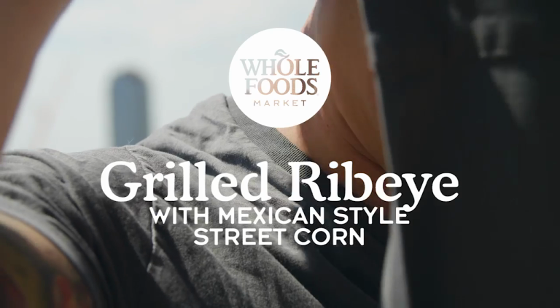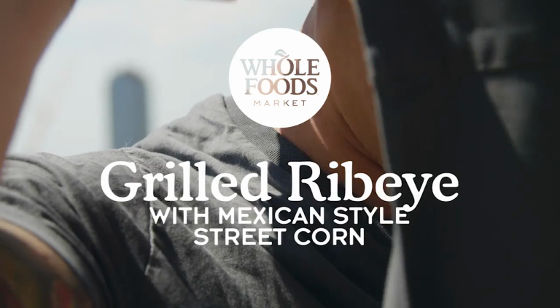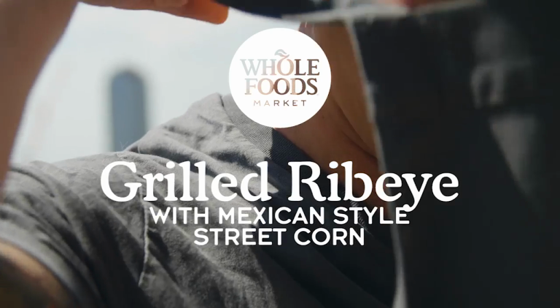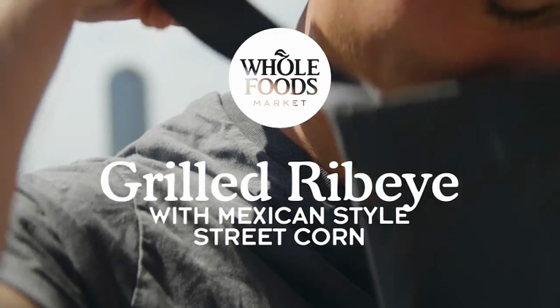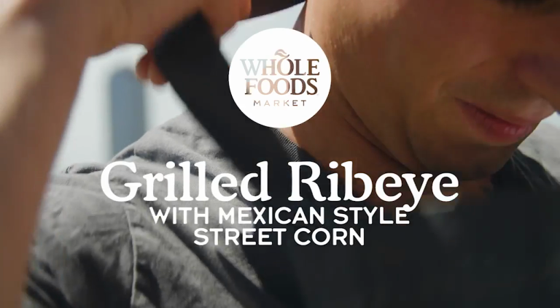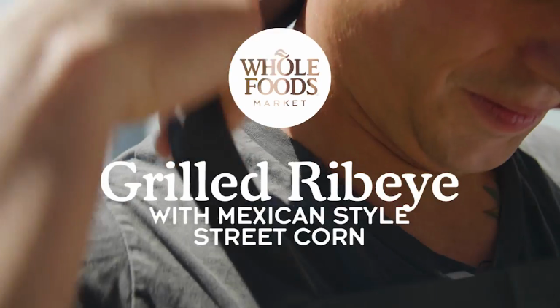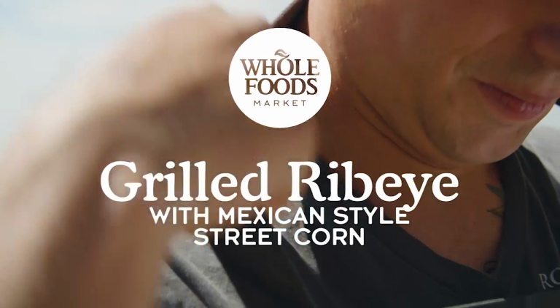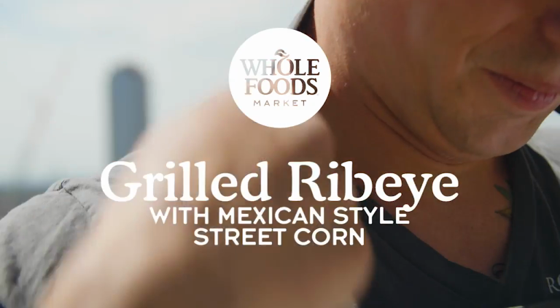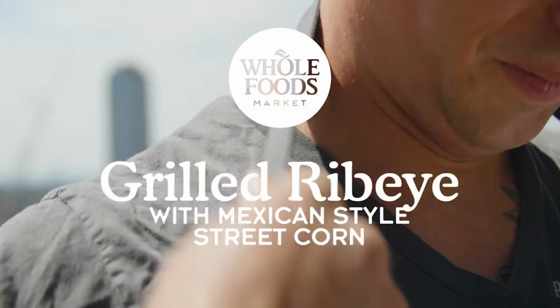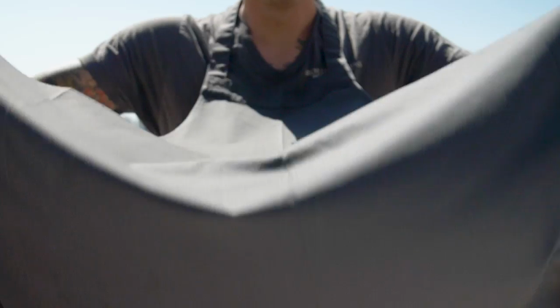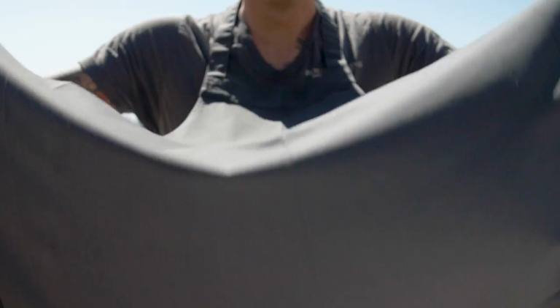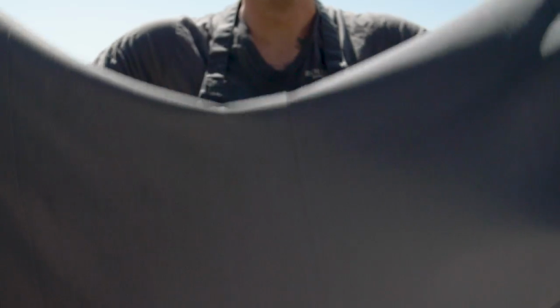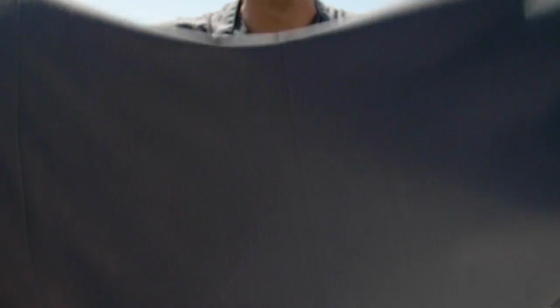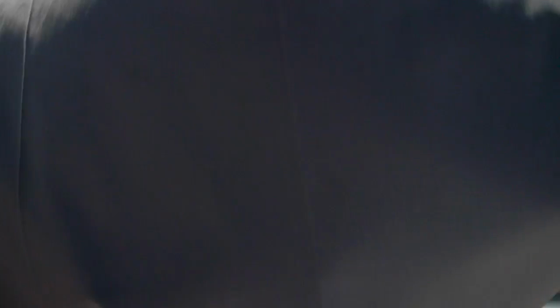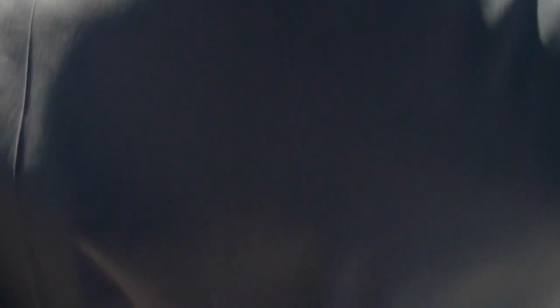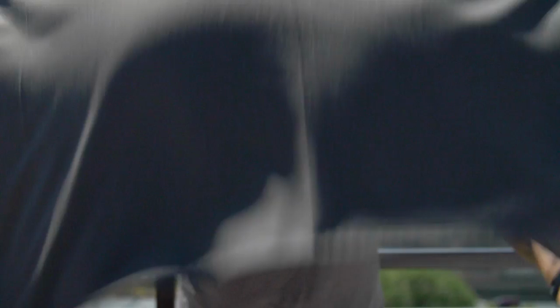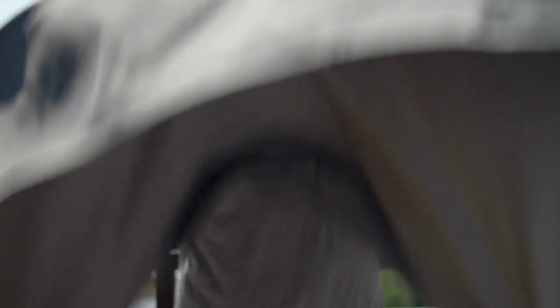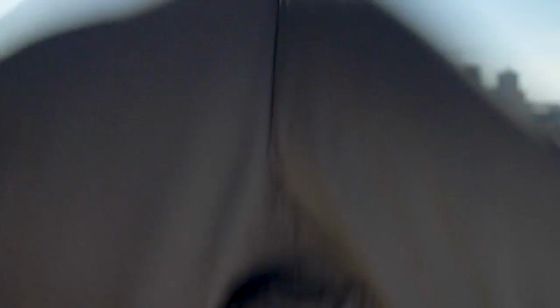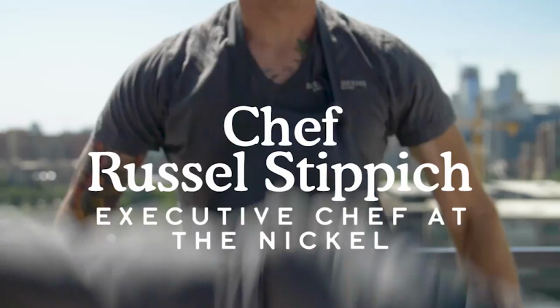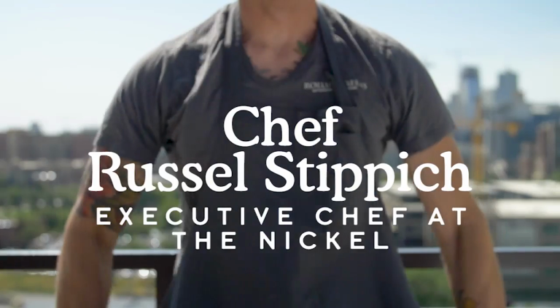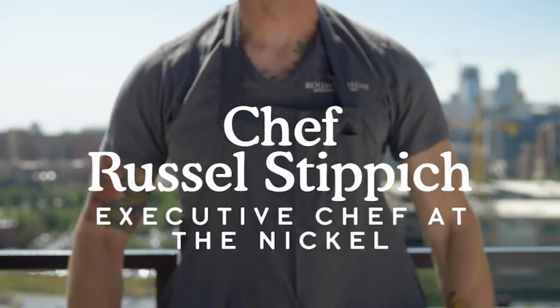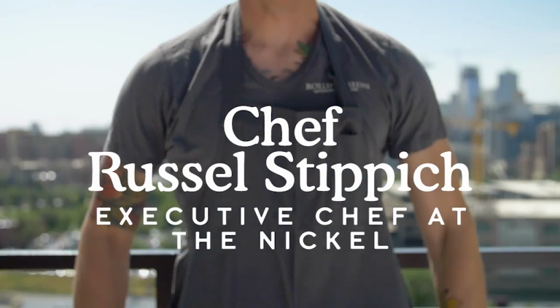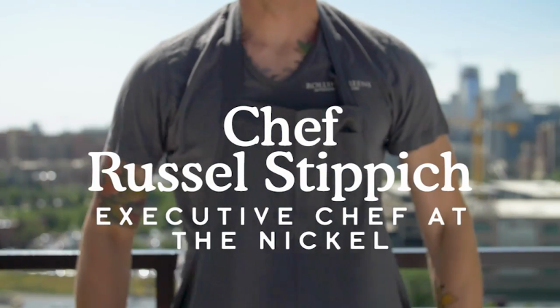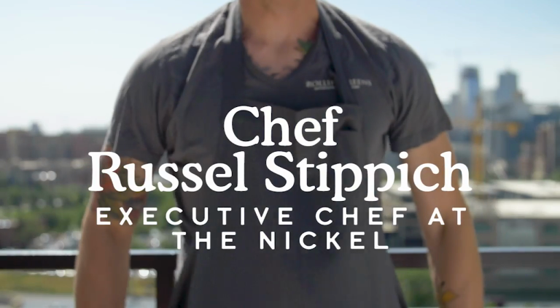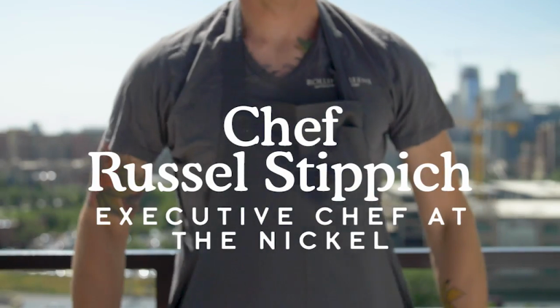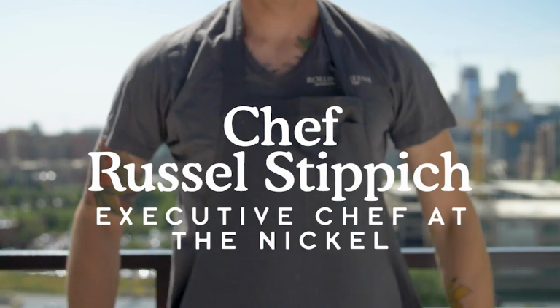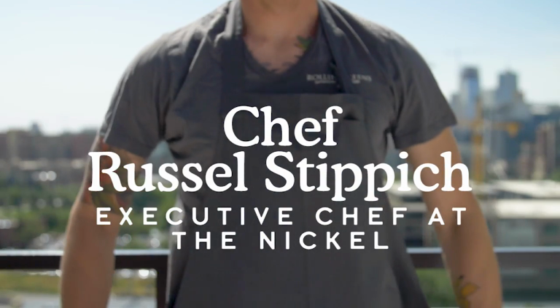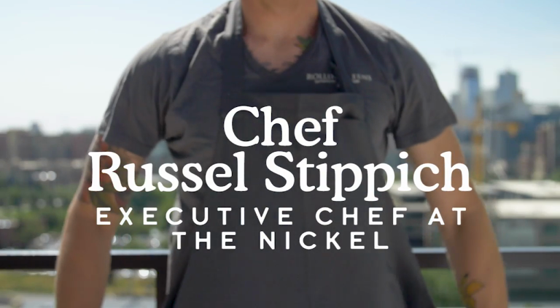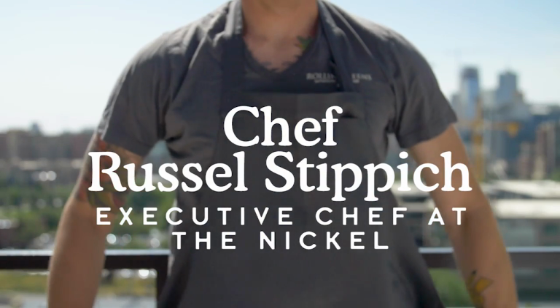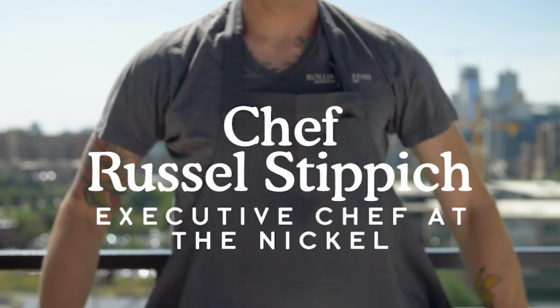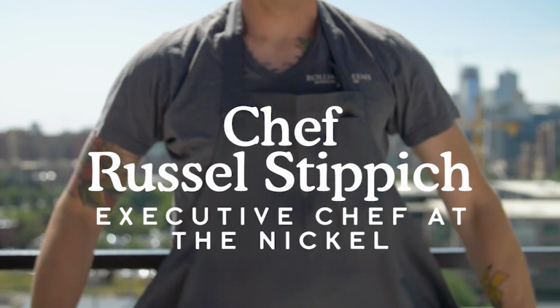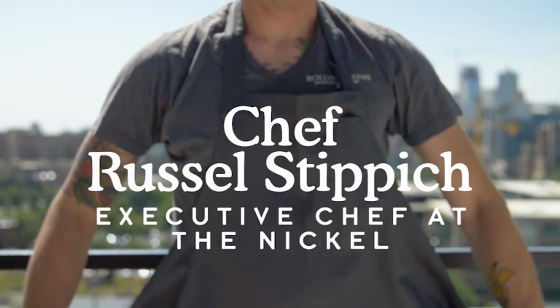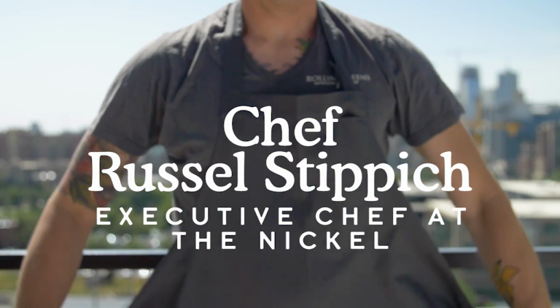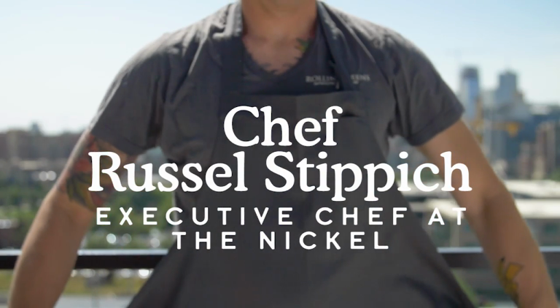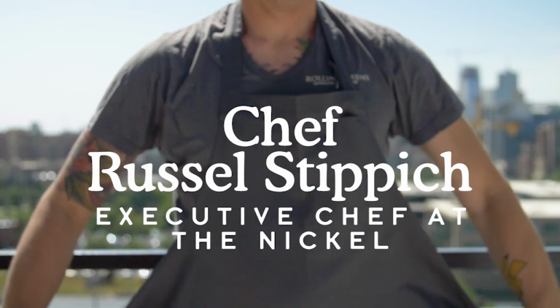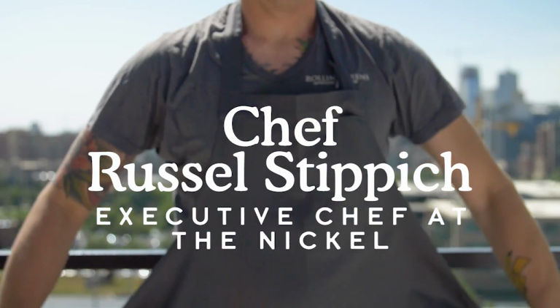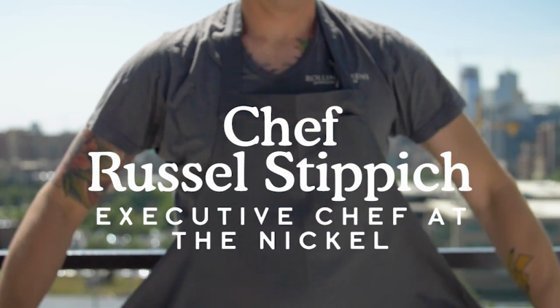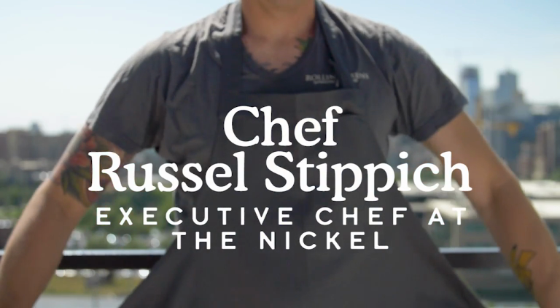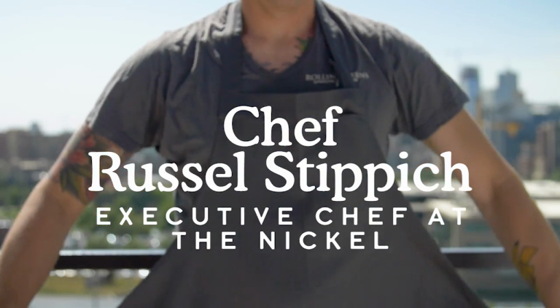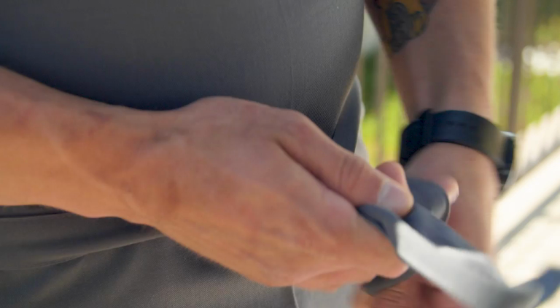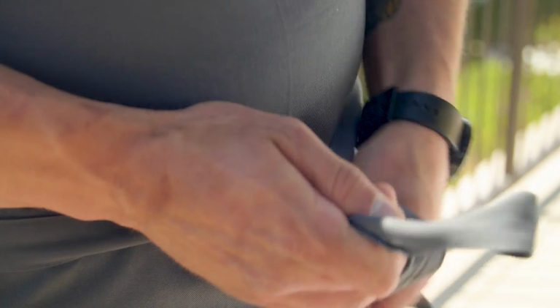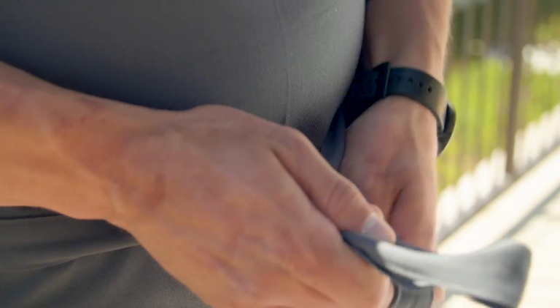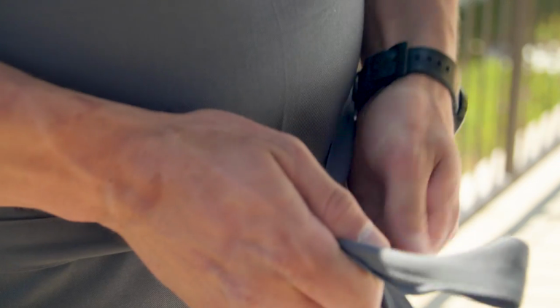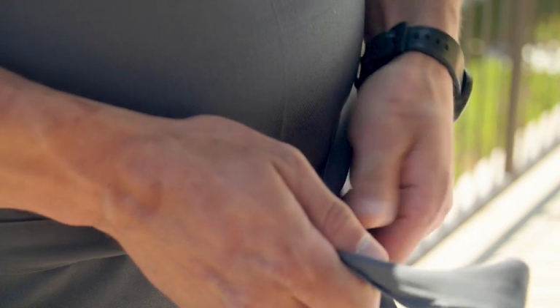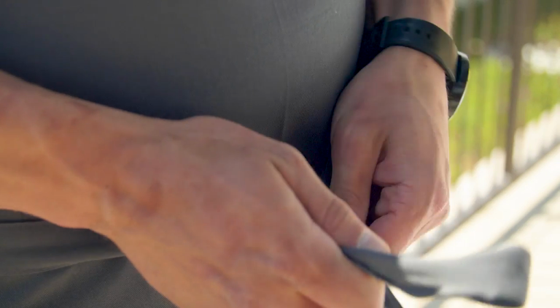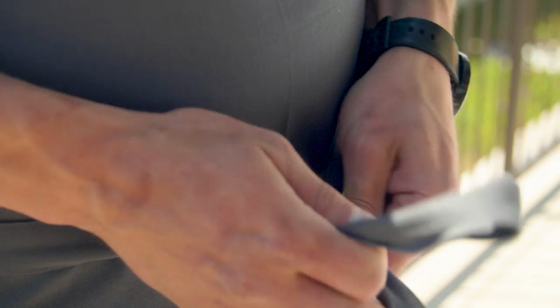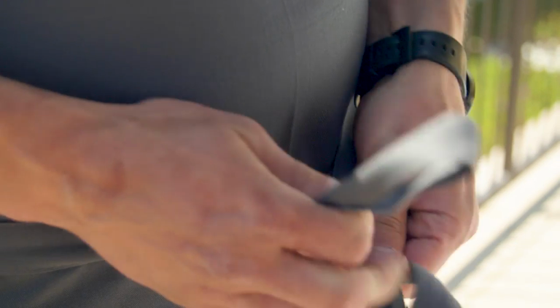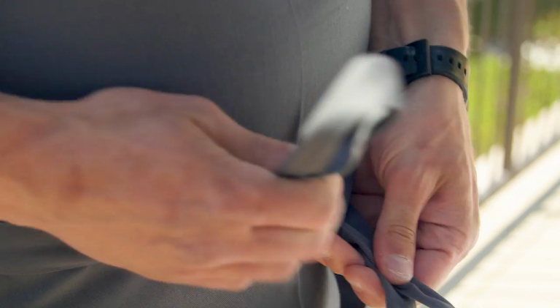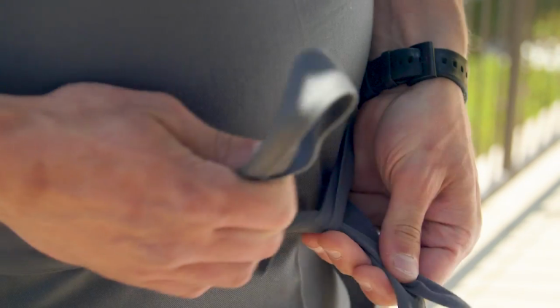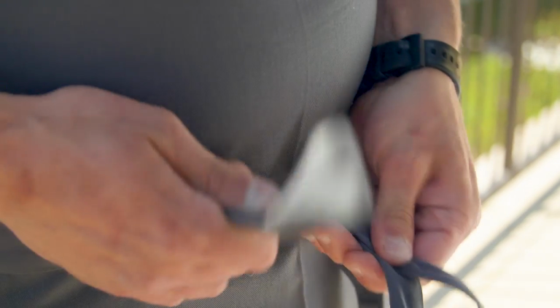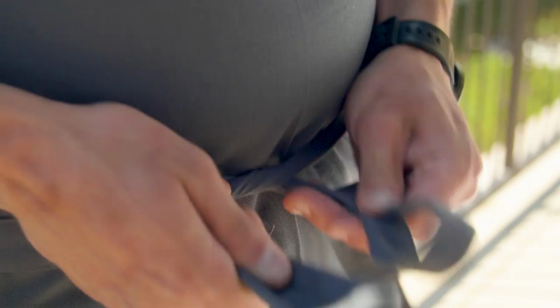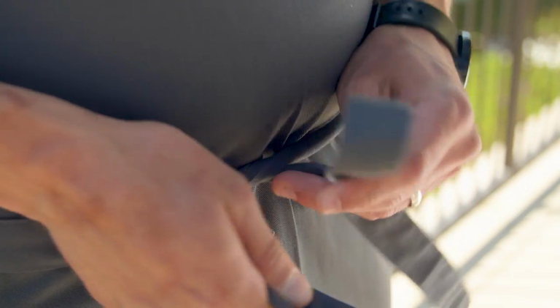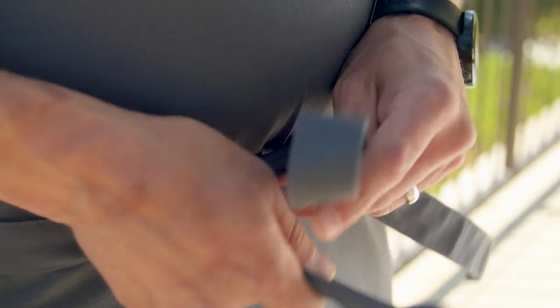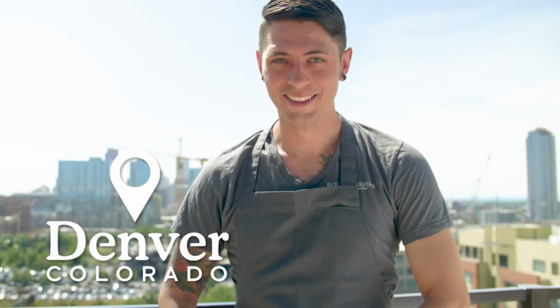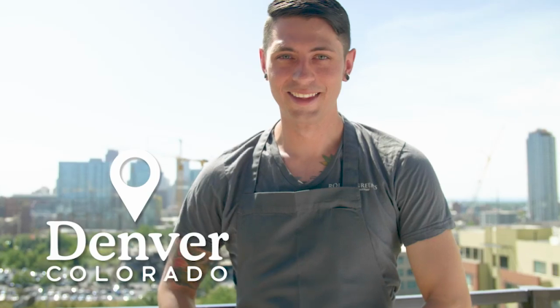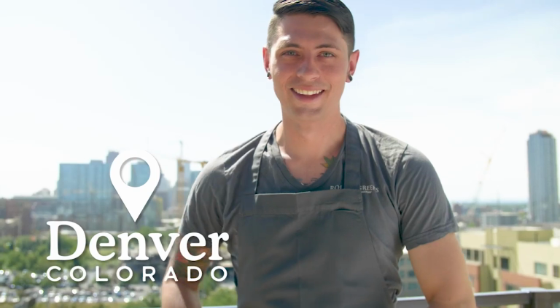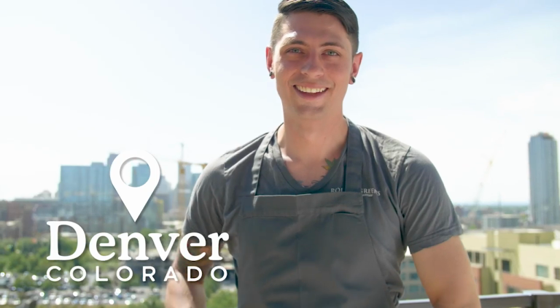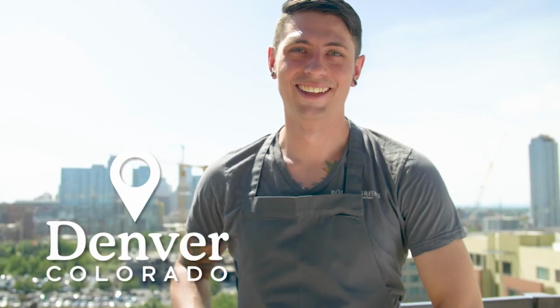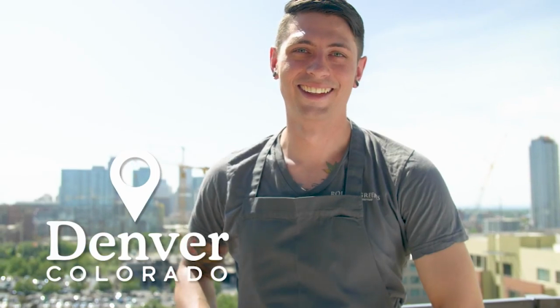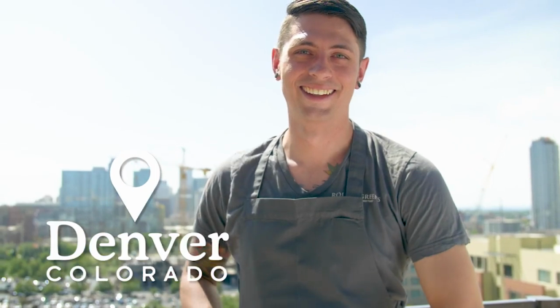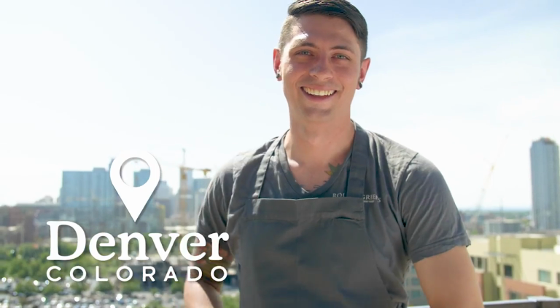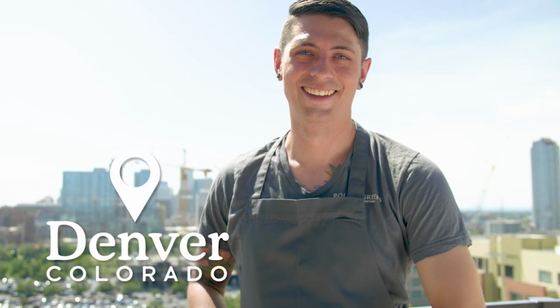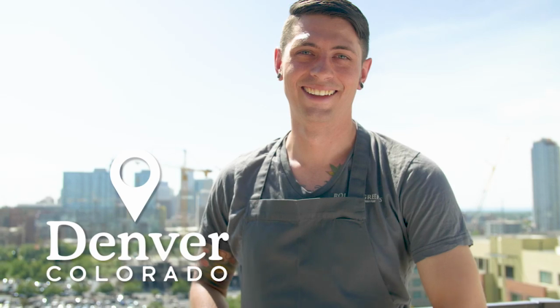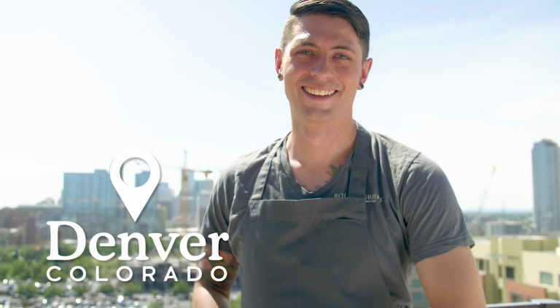My name is Russell Stippich. I'm the executive chef at The Nickel. Today we'll be making grilled ribeye with Mexican style street corn.